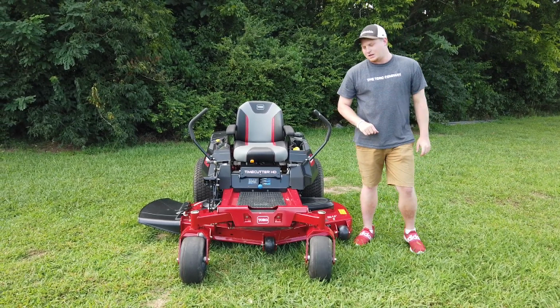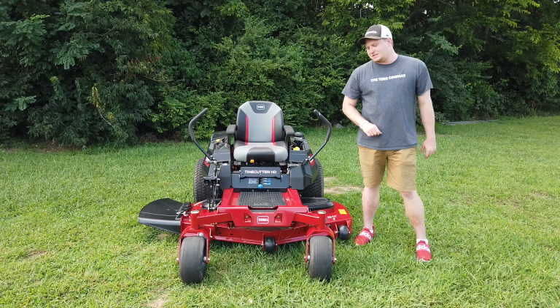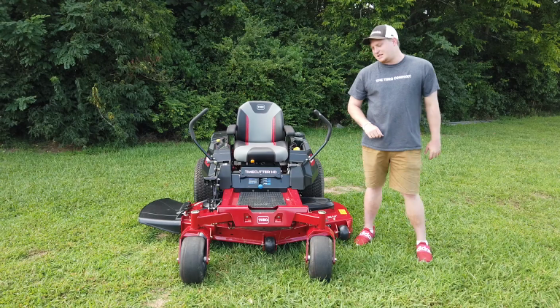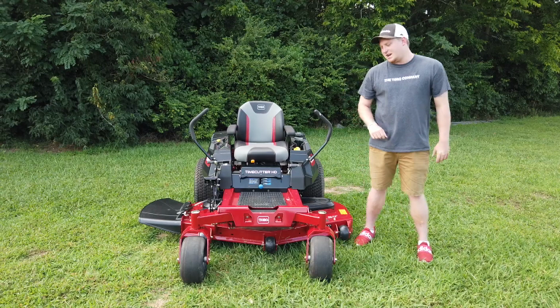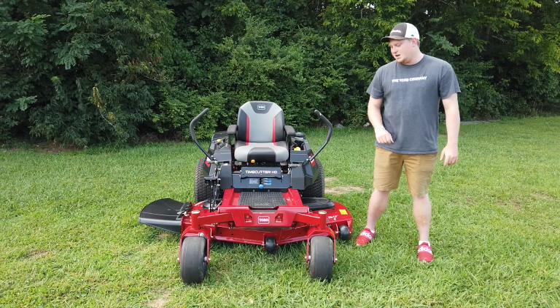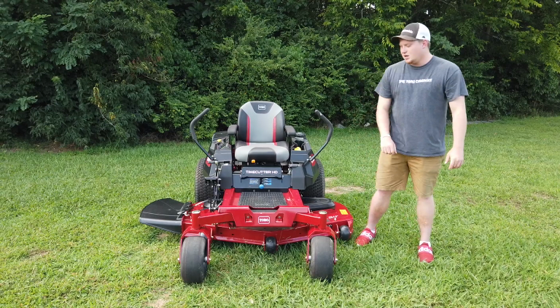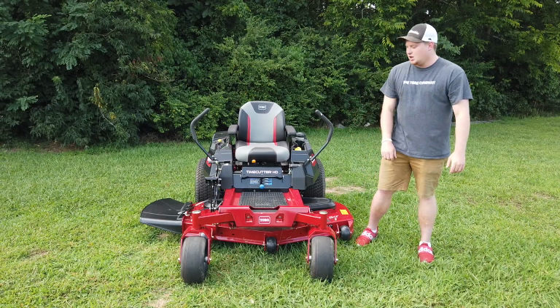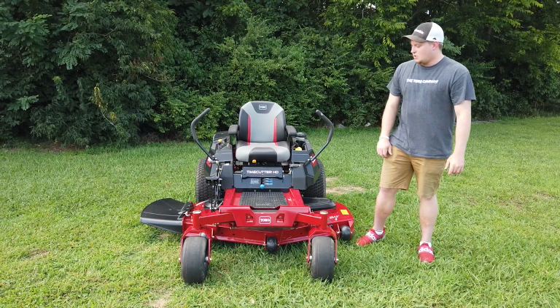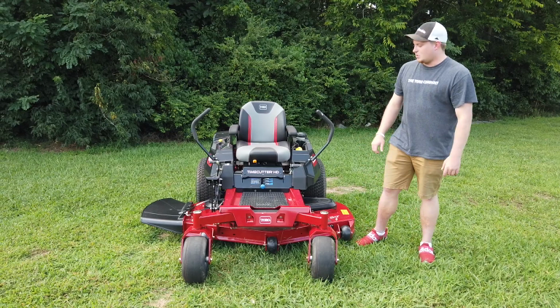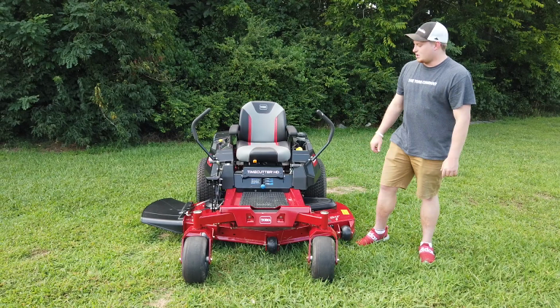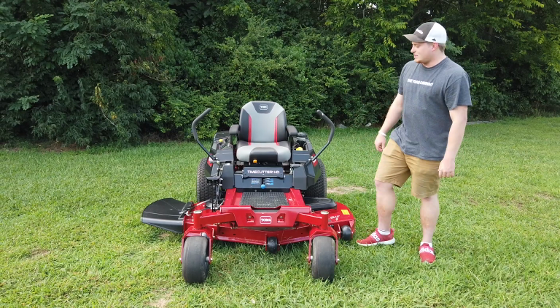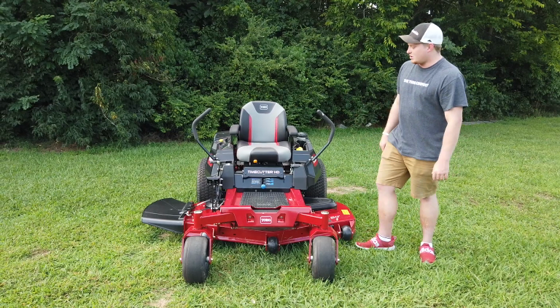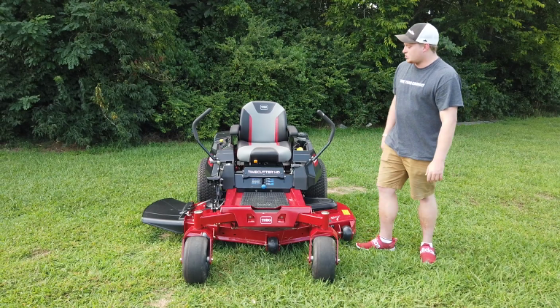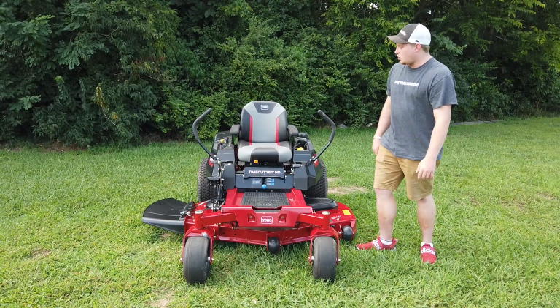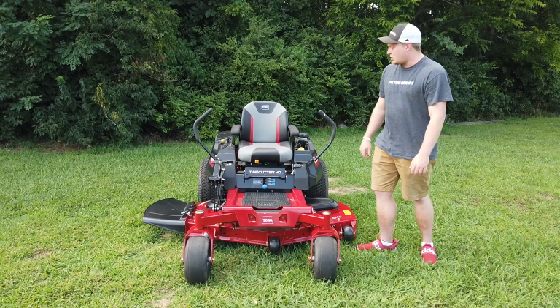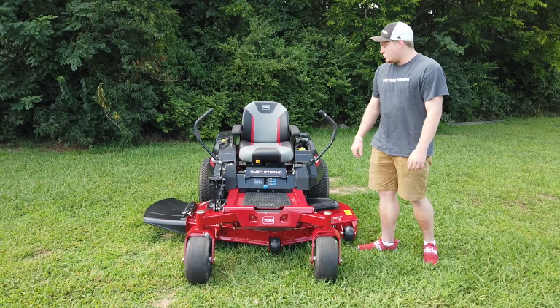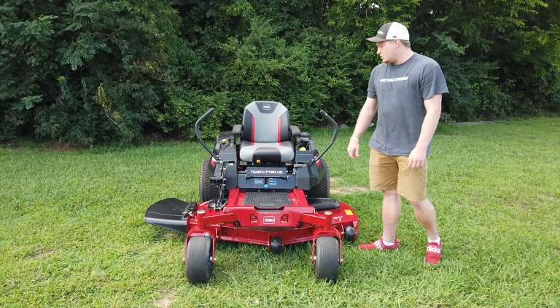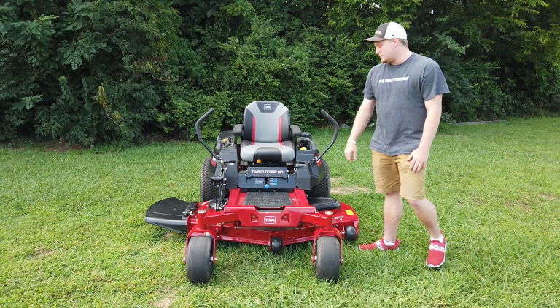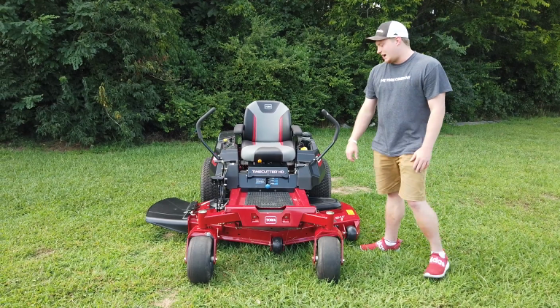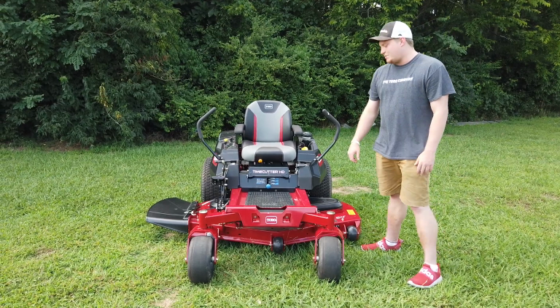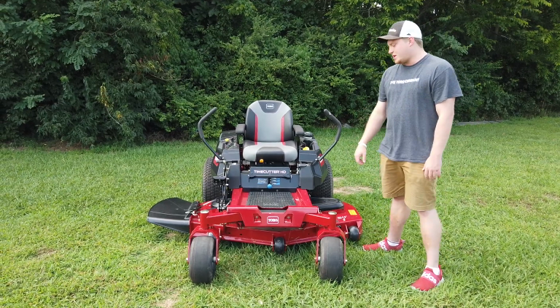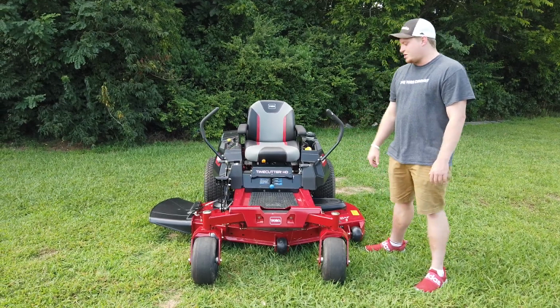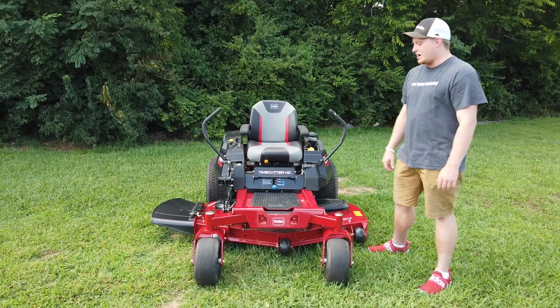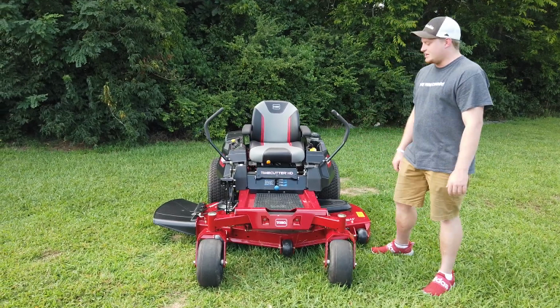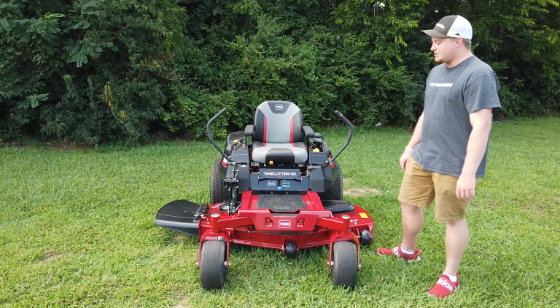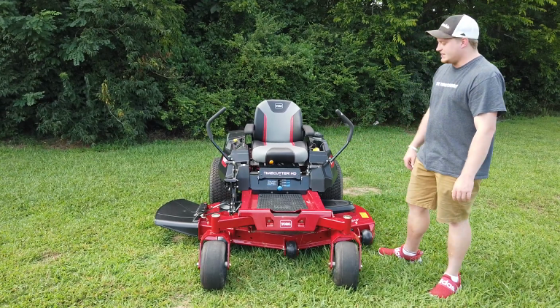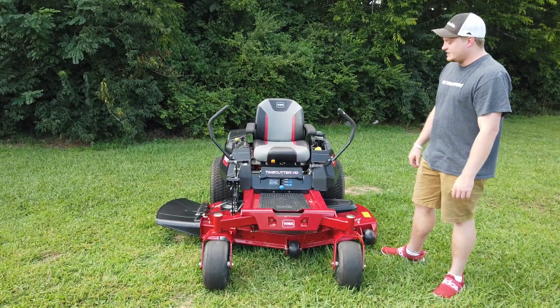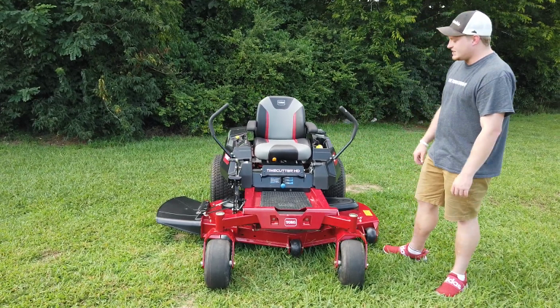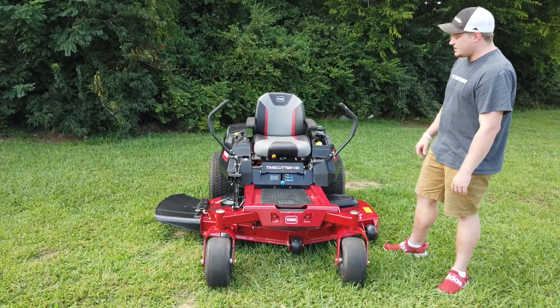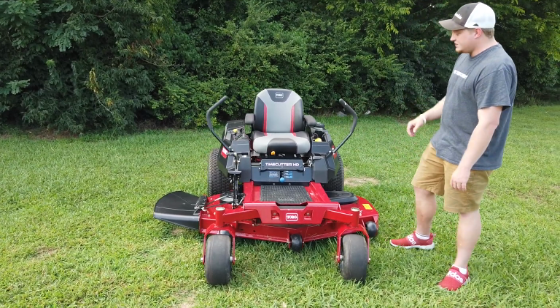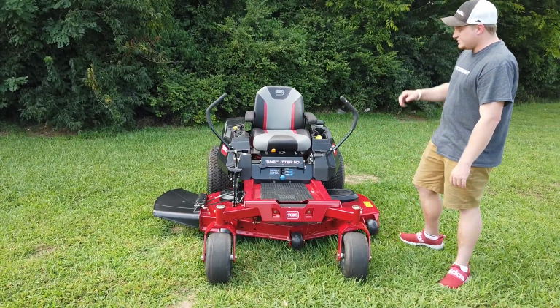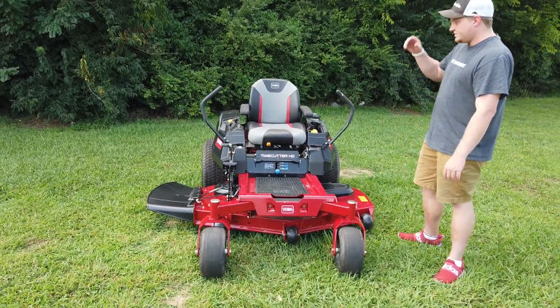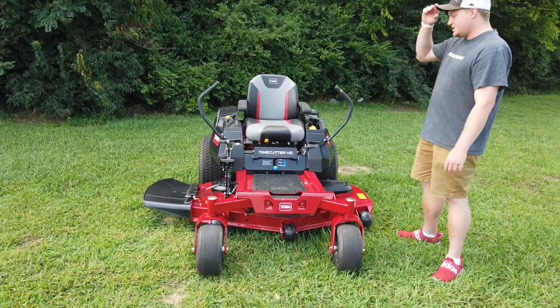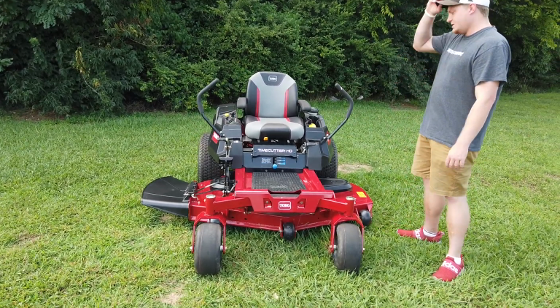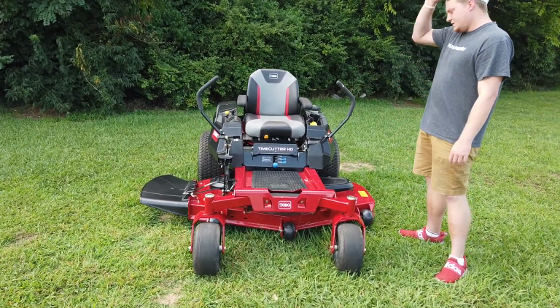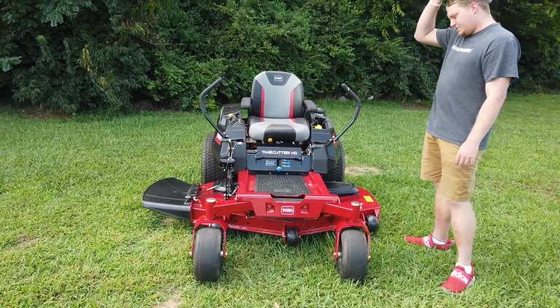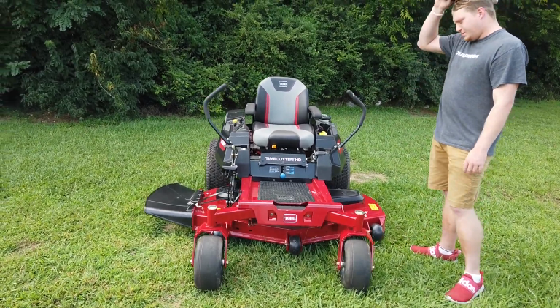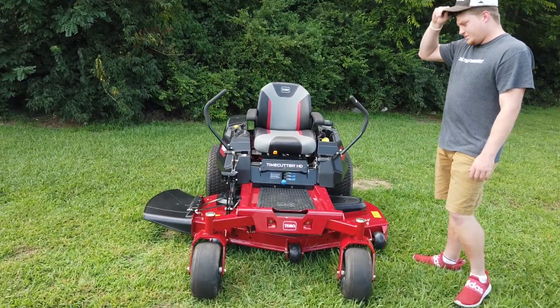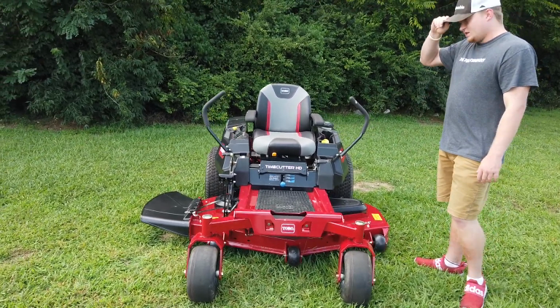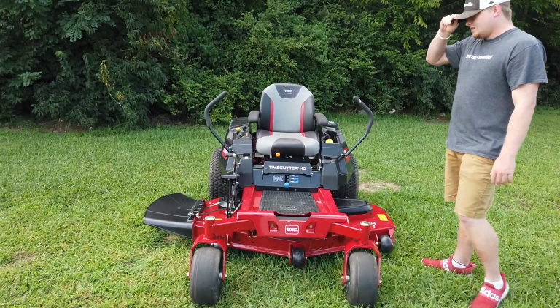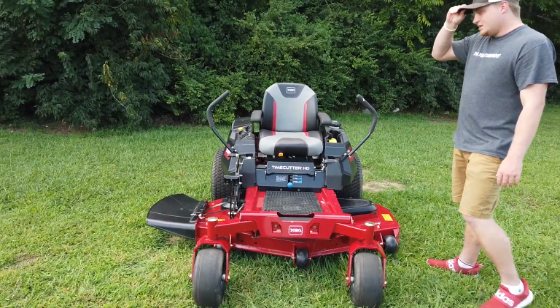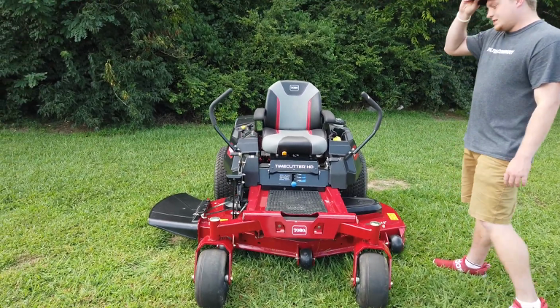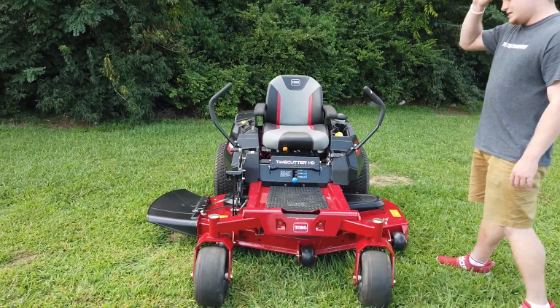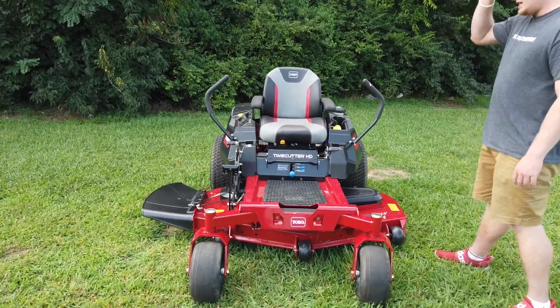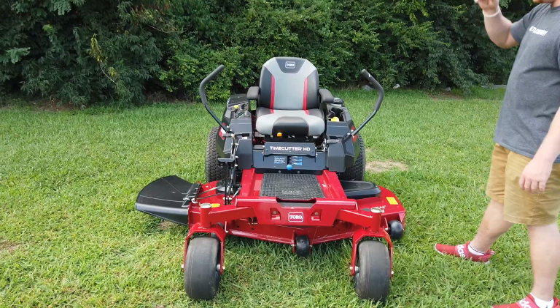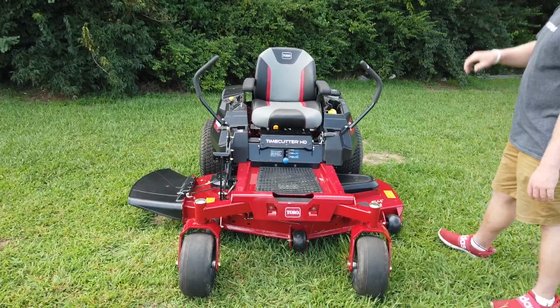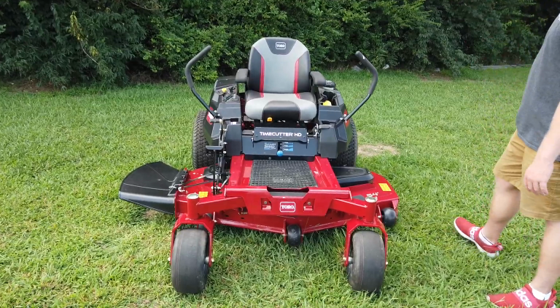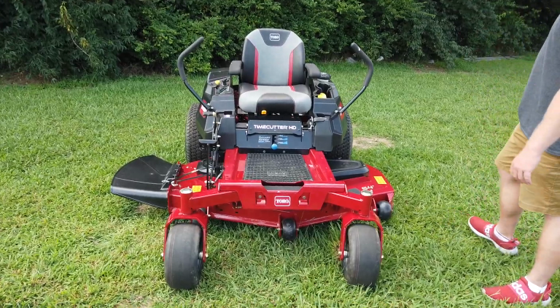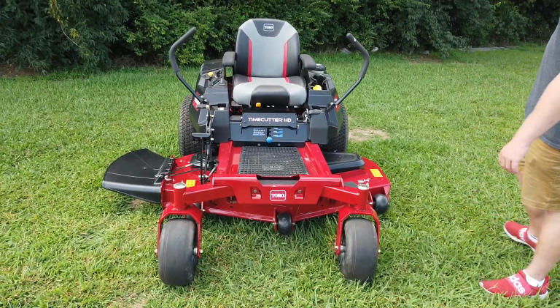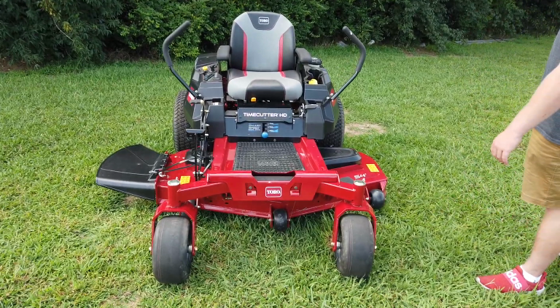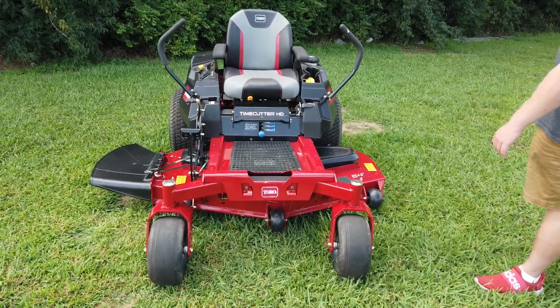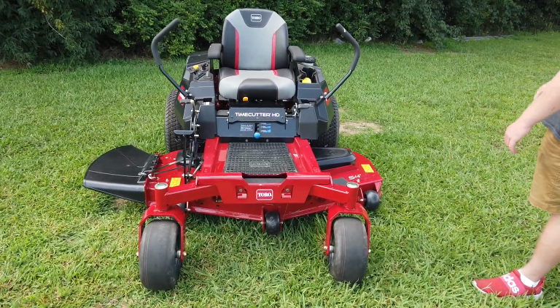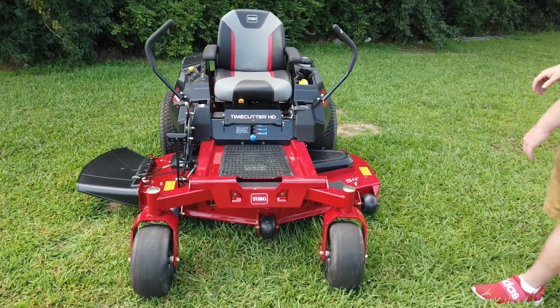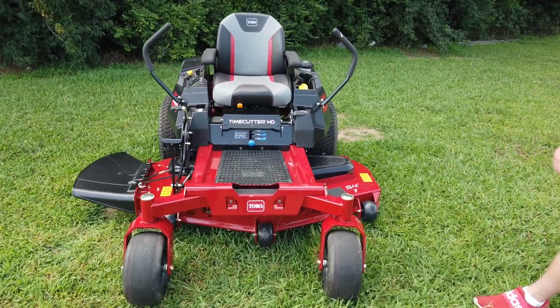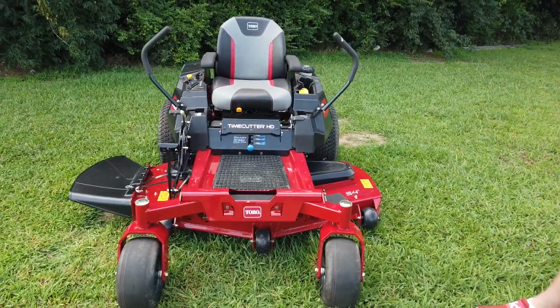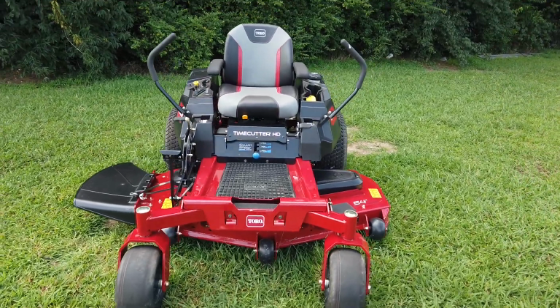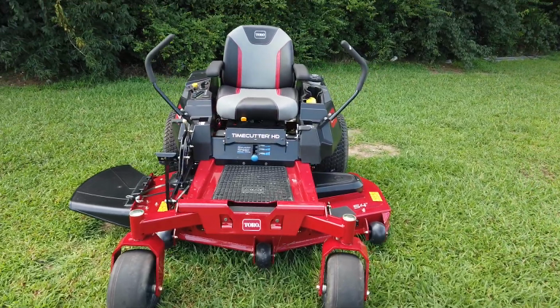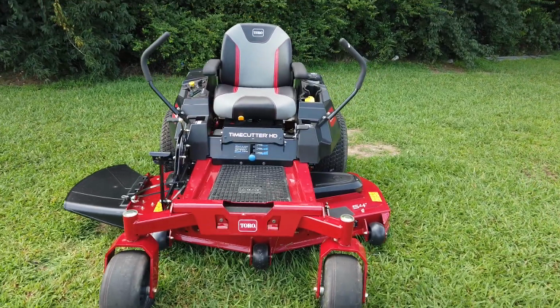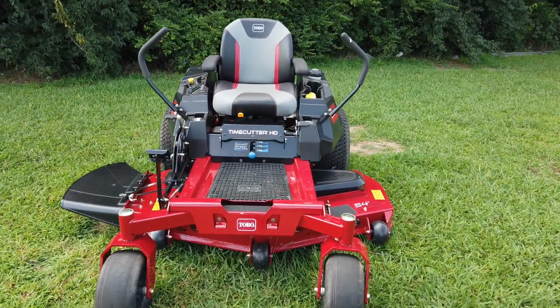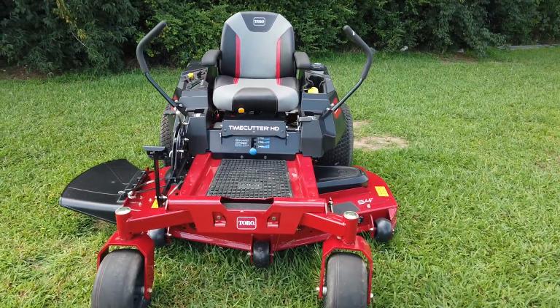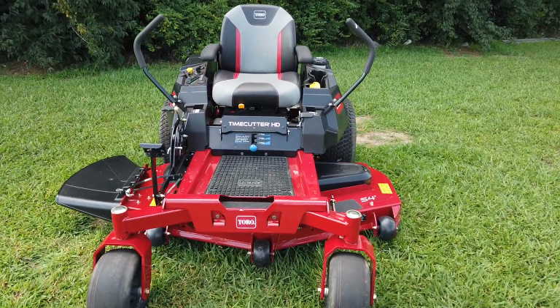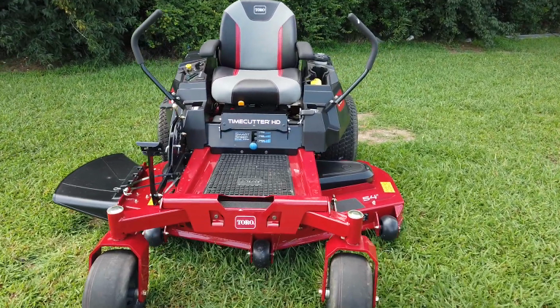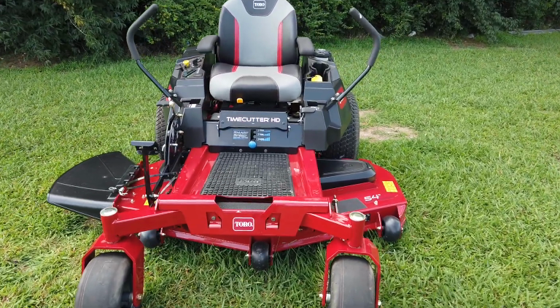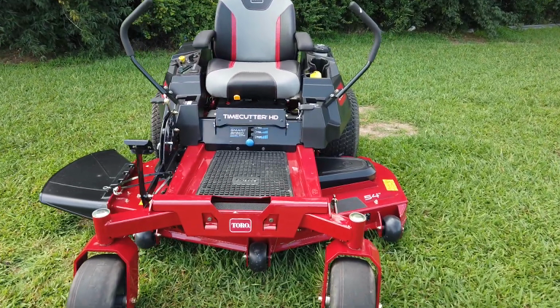Today we're looking at our Toro Time Cutter HD series. This is a first-level semi-commercial machine.